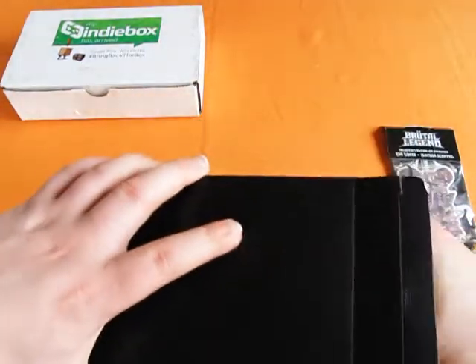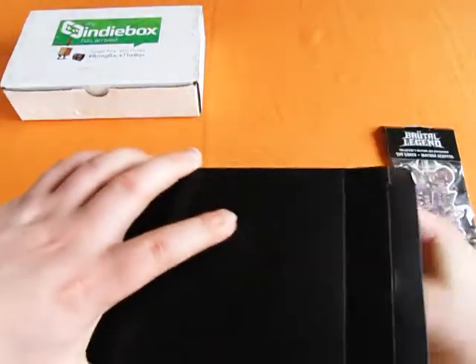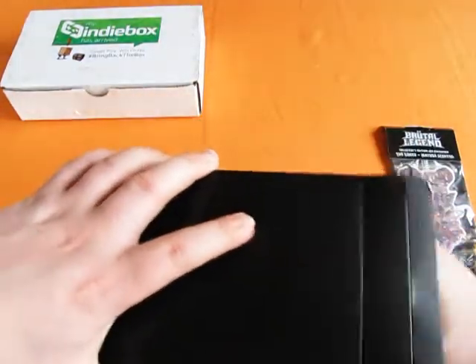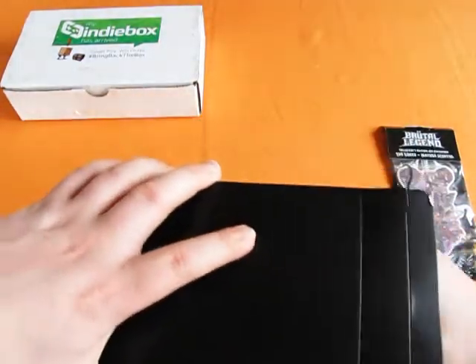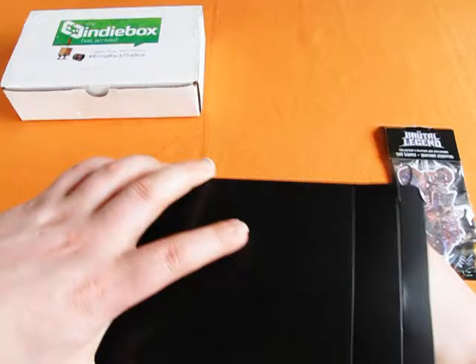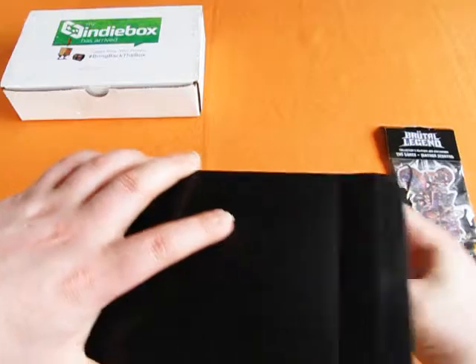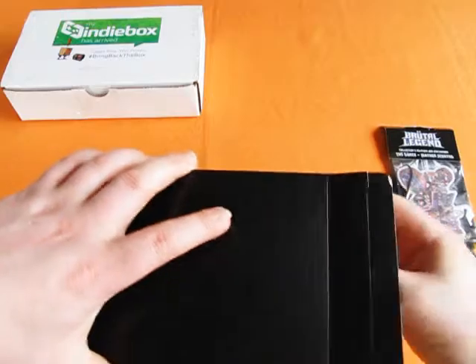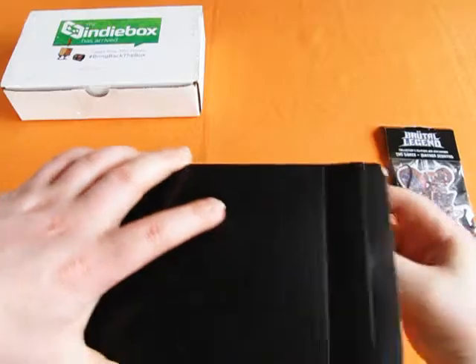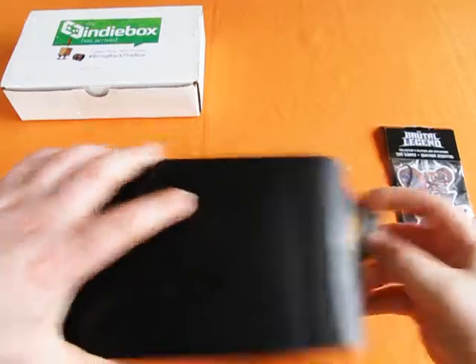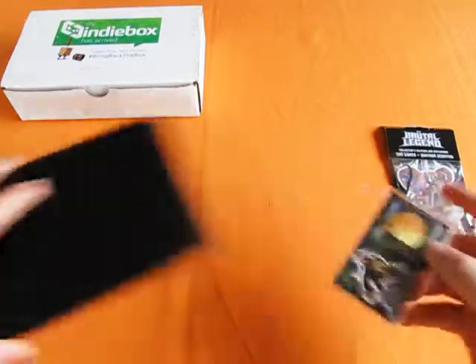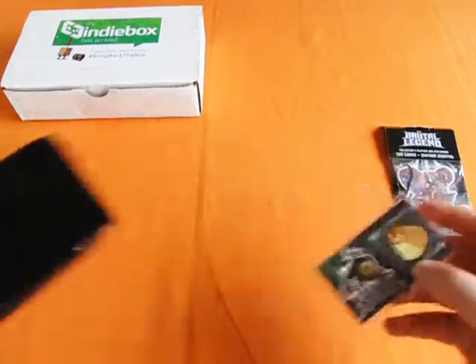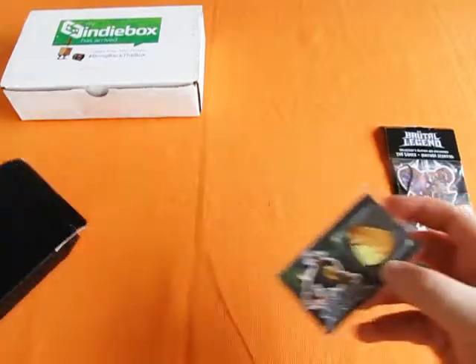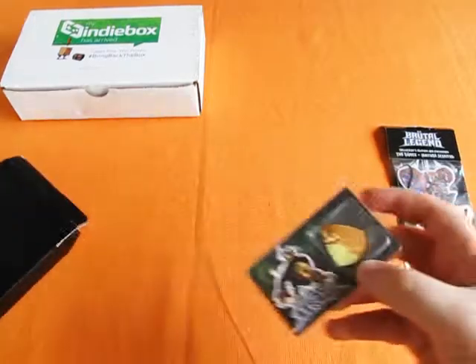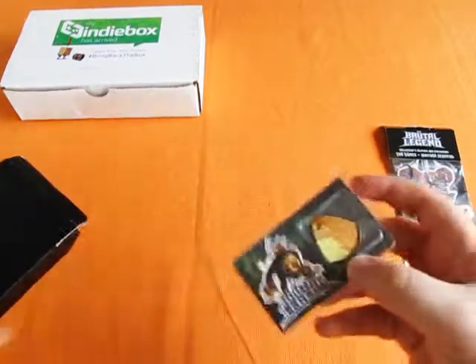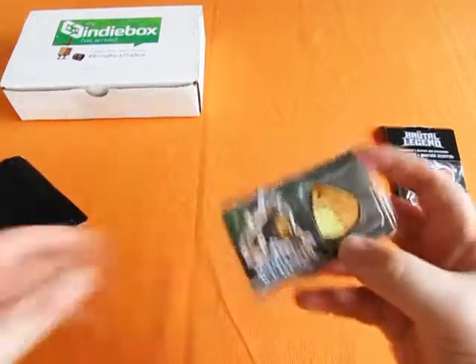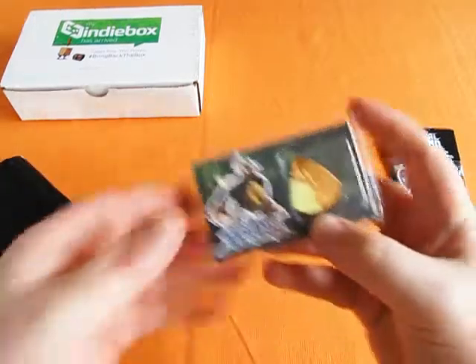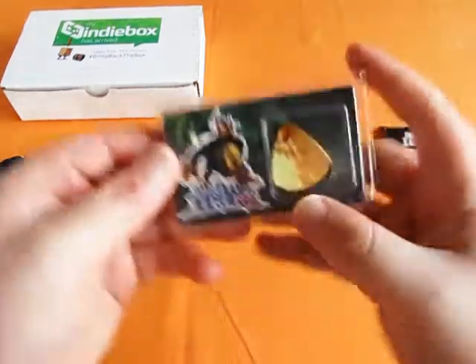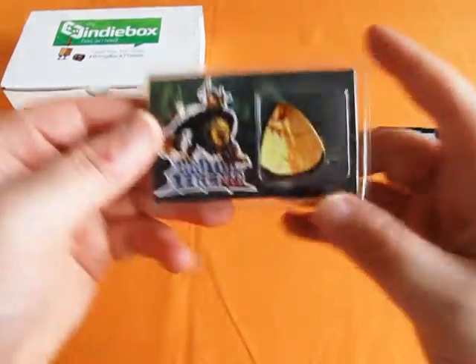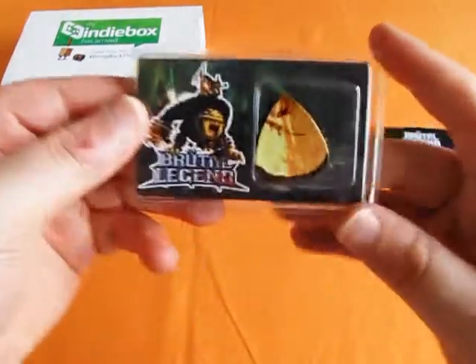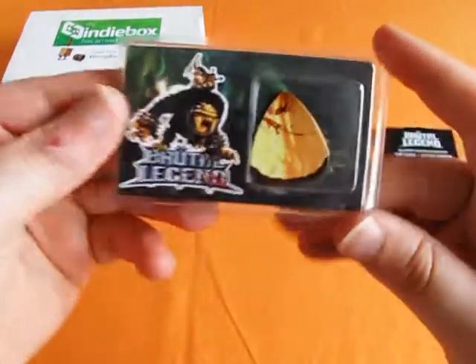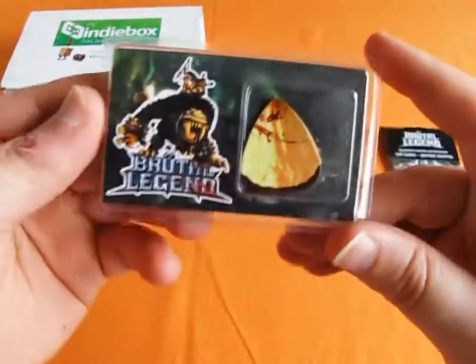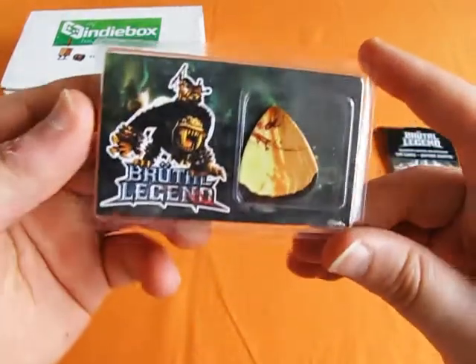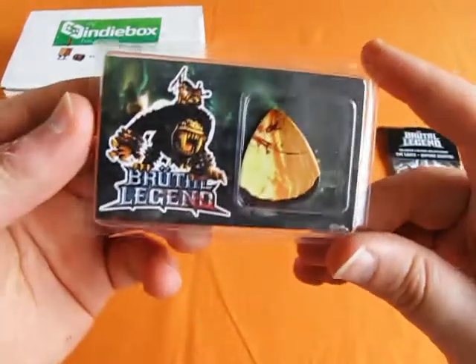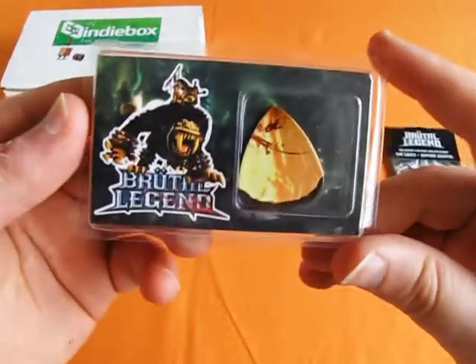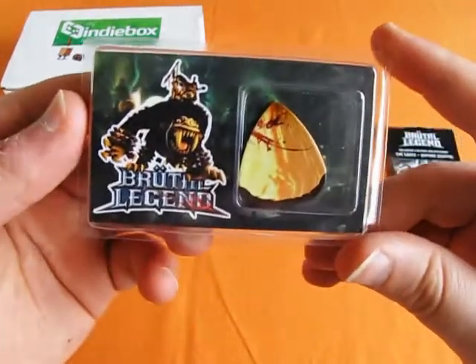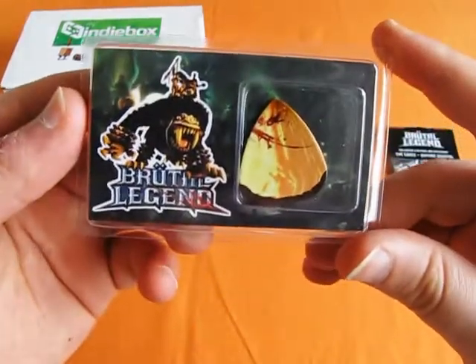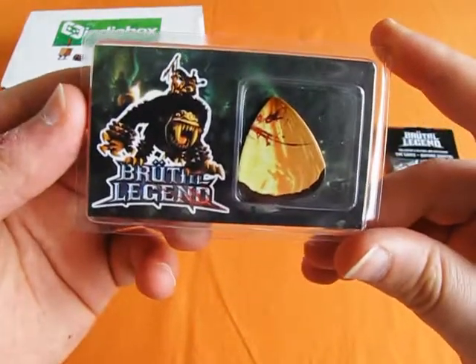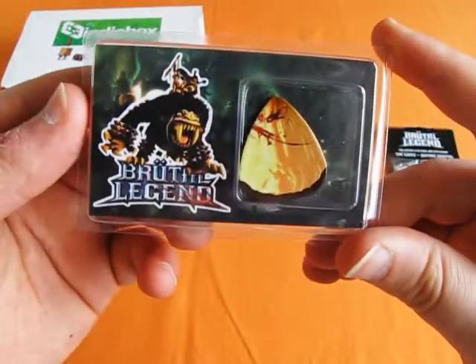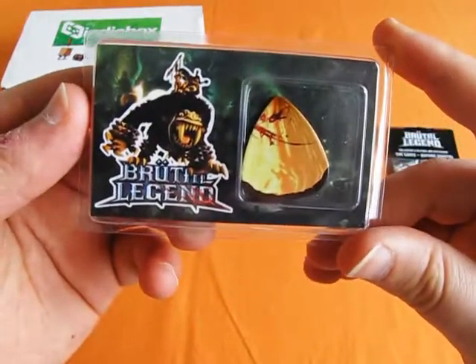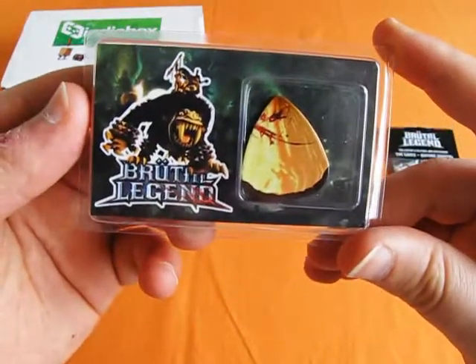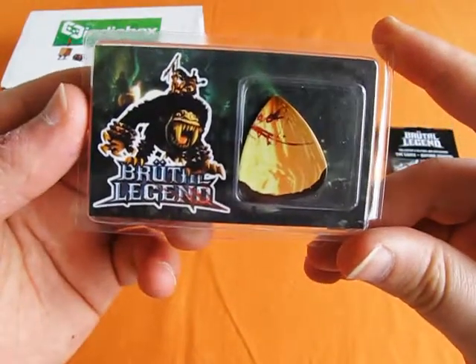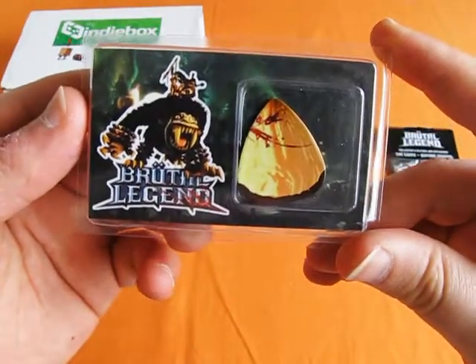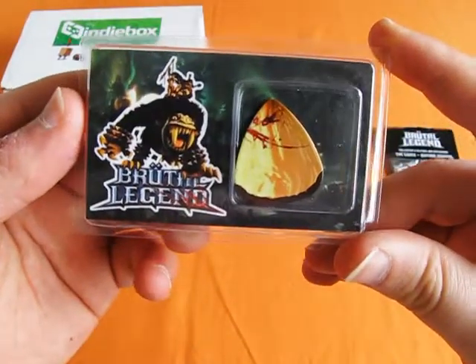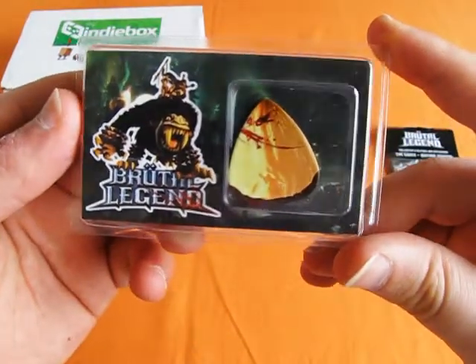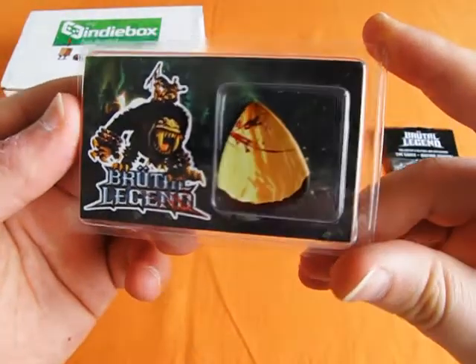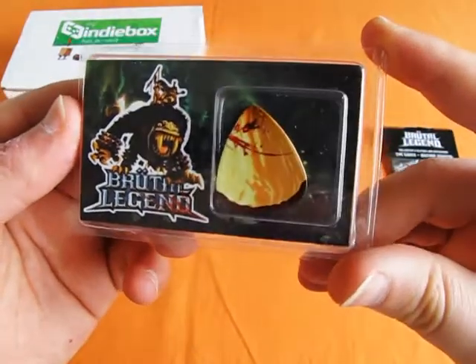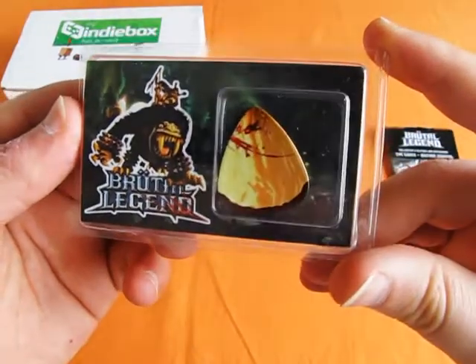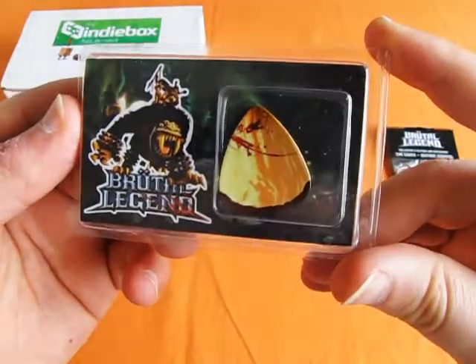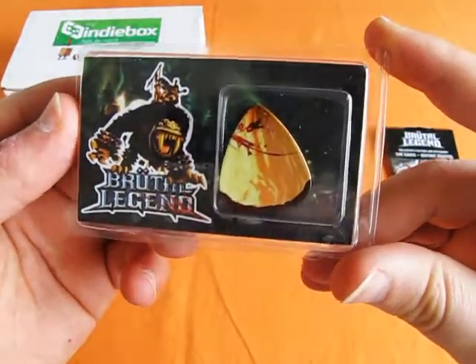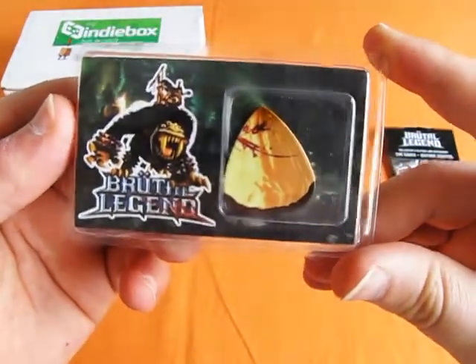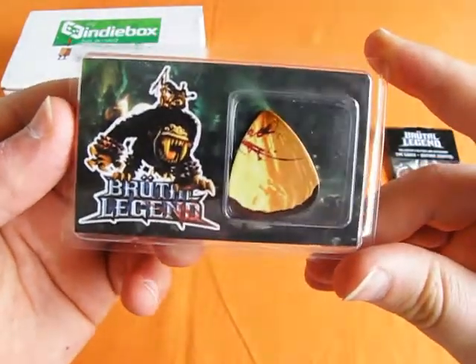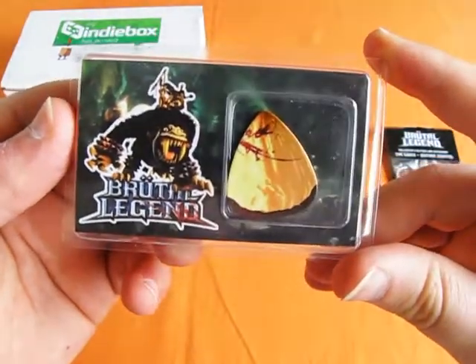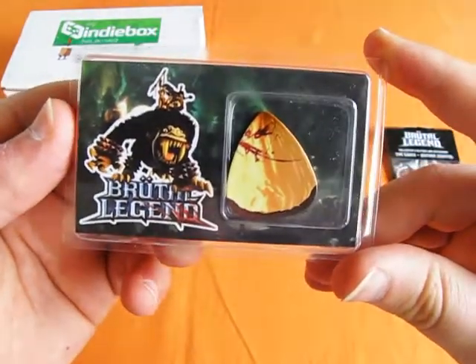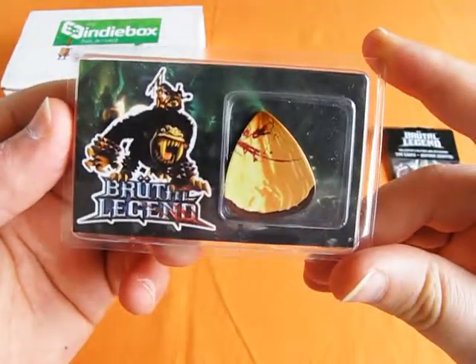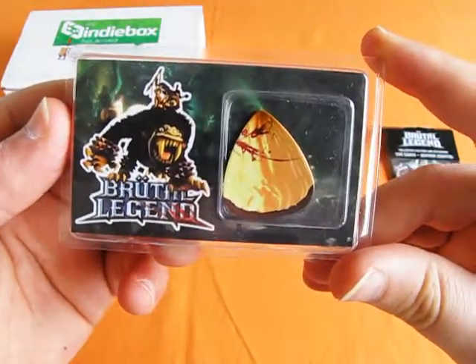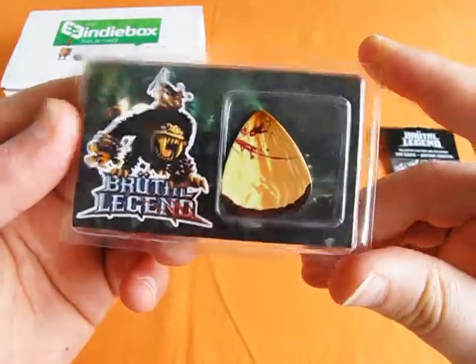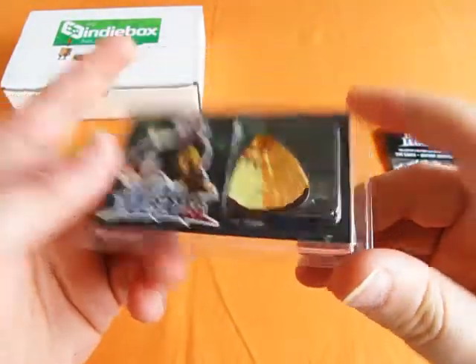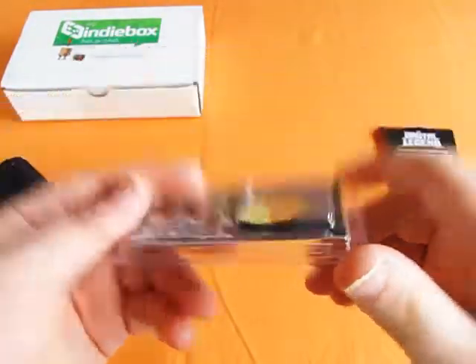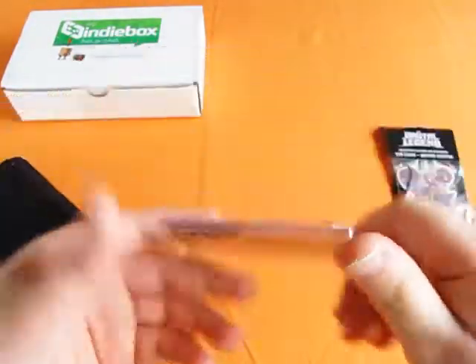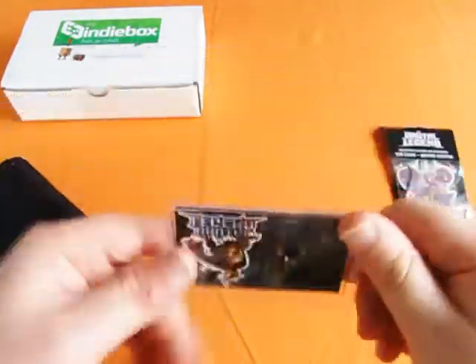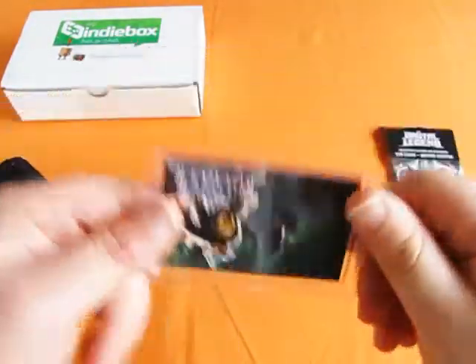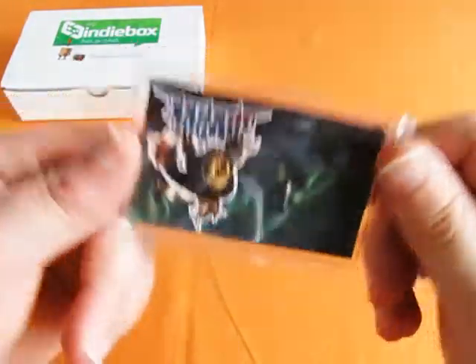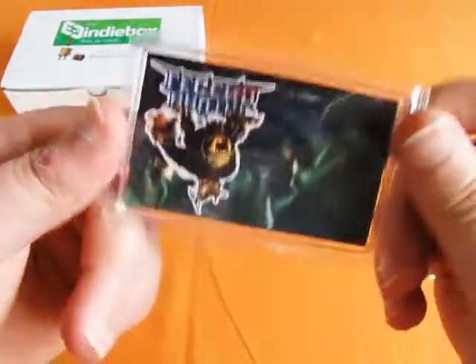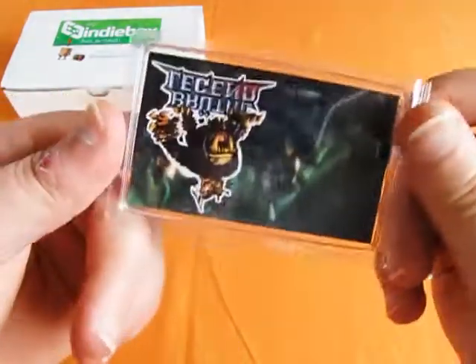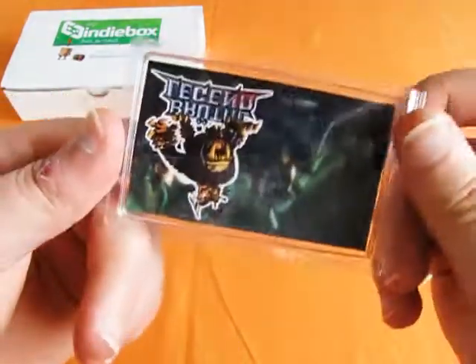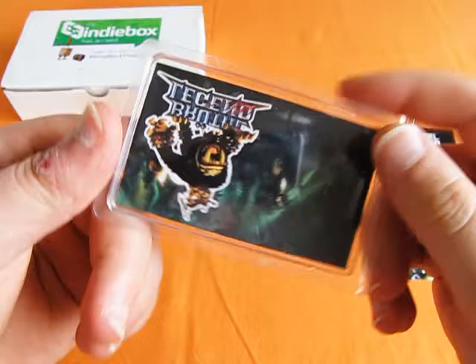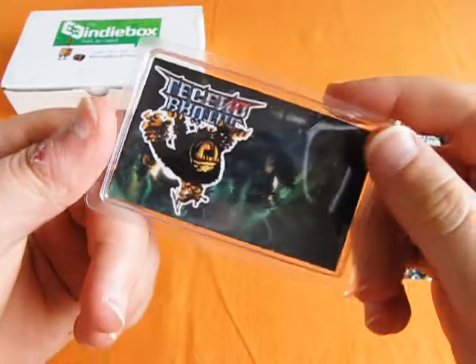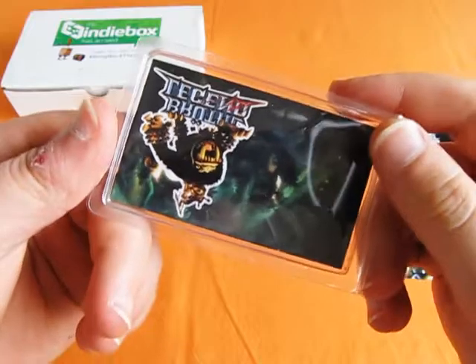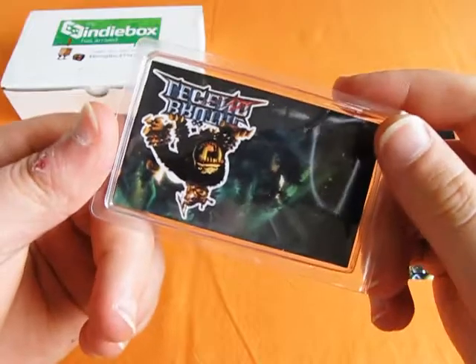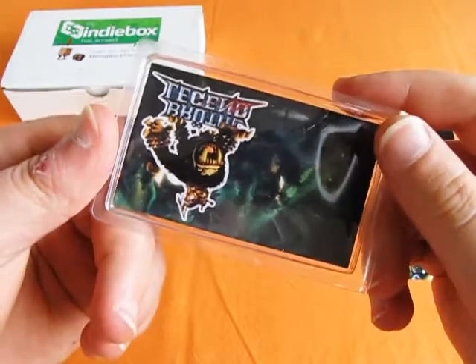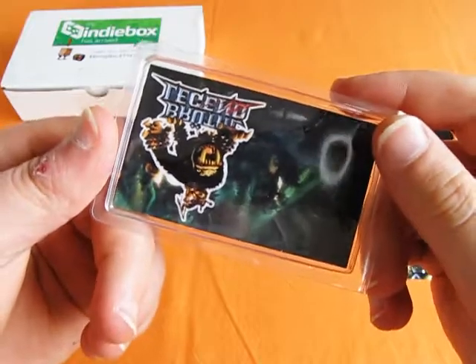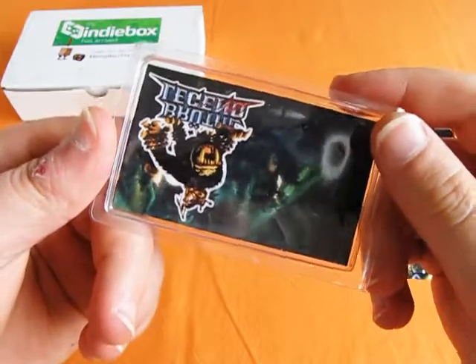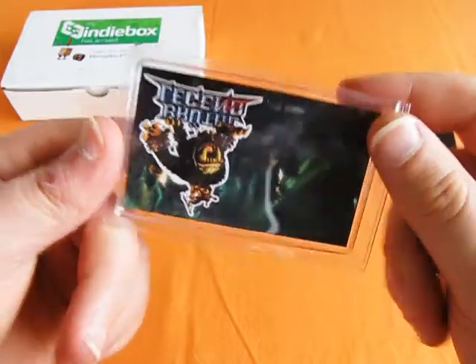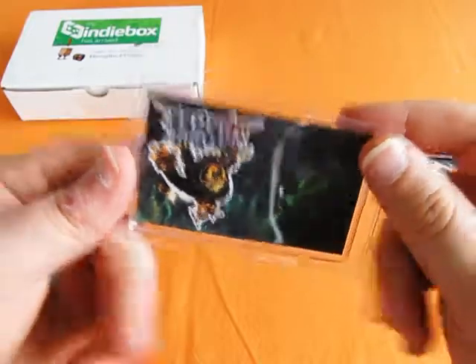We also have a guitar pick, painted to look like the tooth of a metal beast from the game. Definitely be making good use of that later.